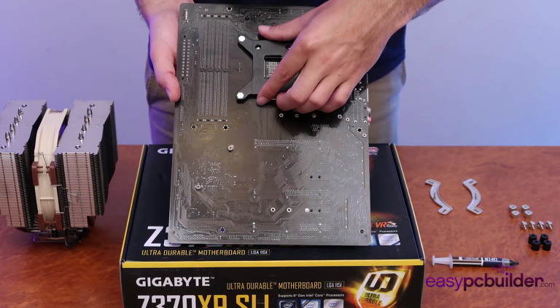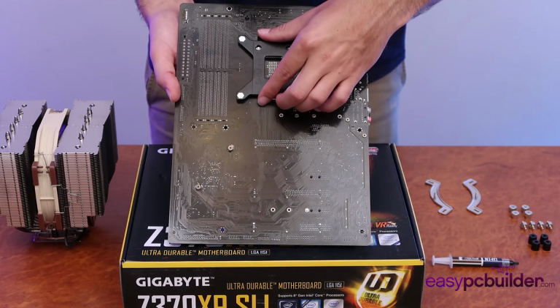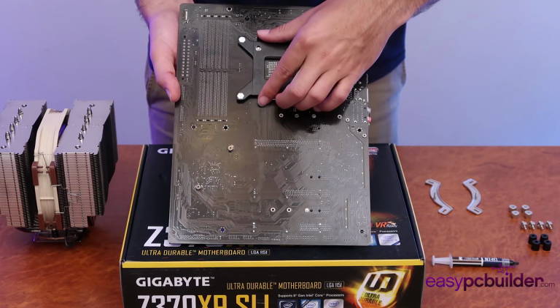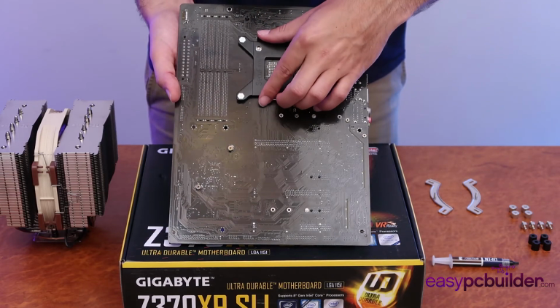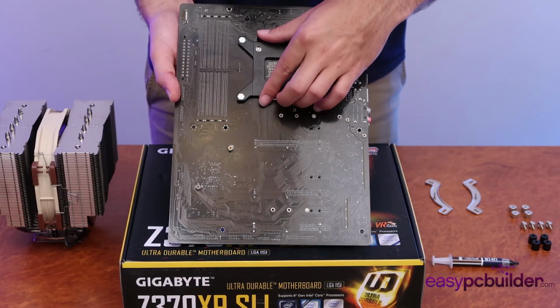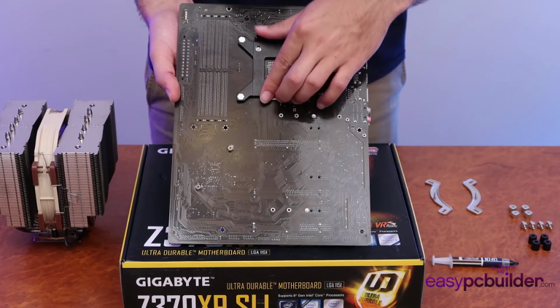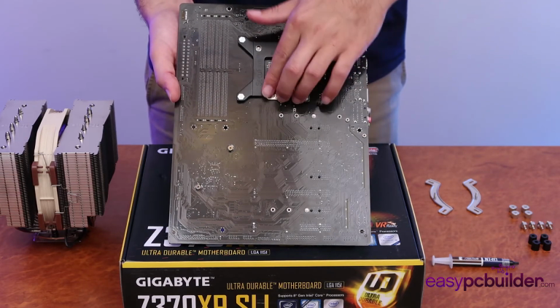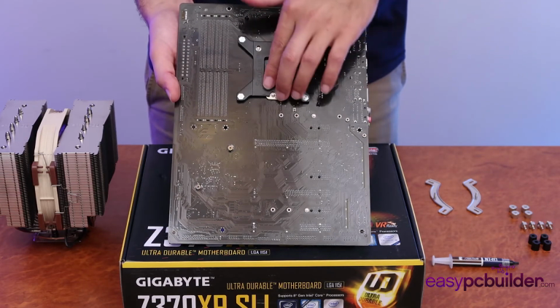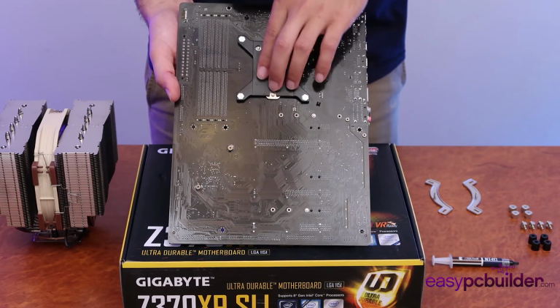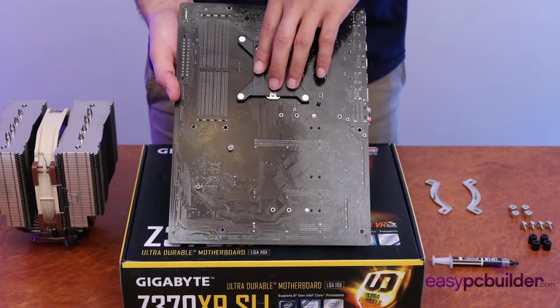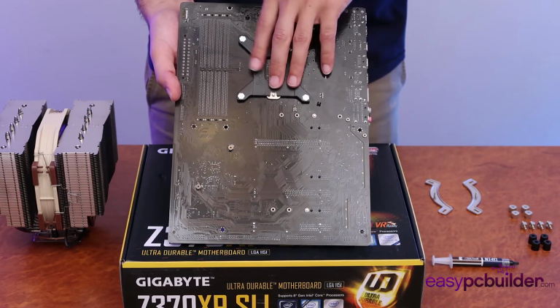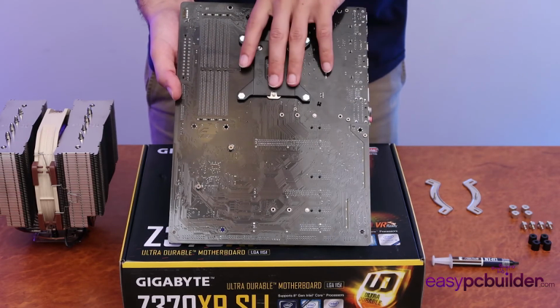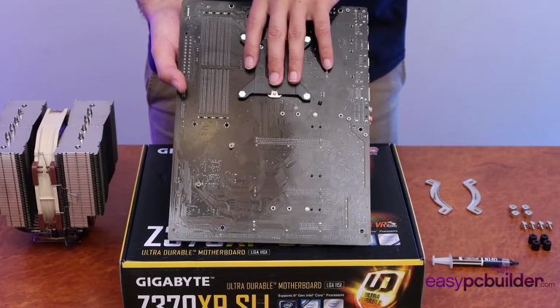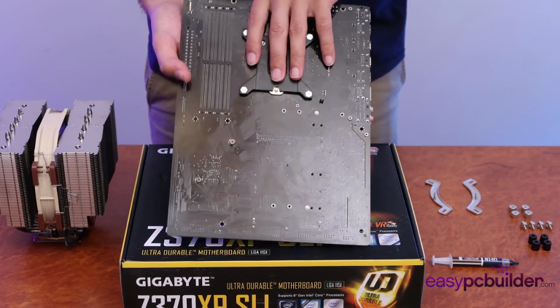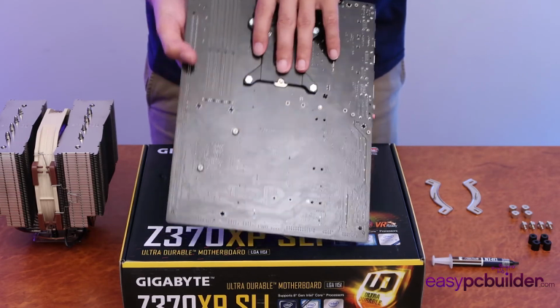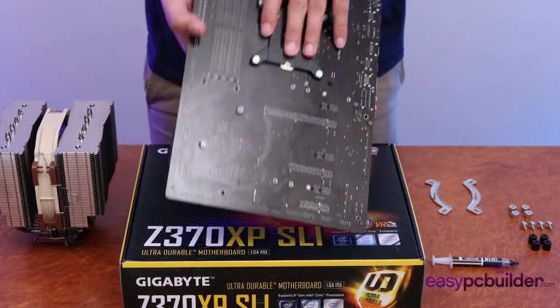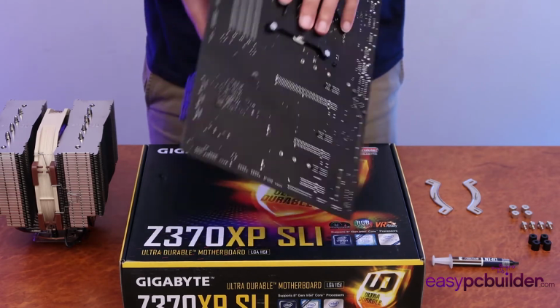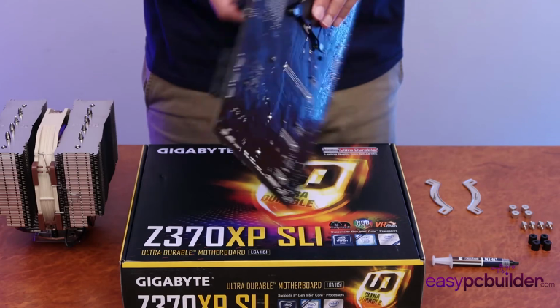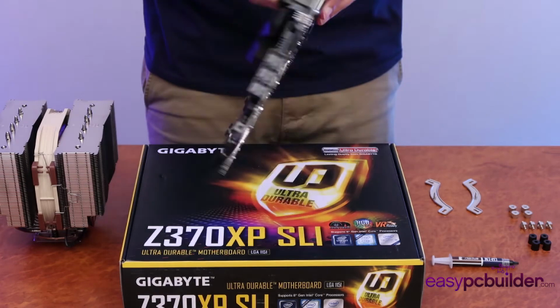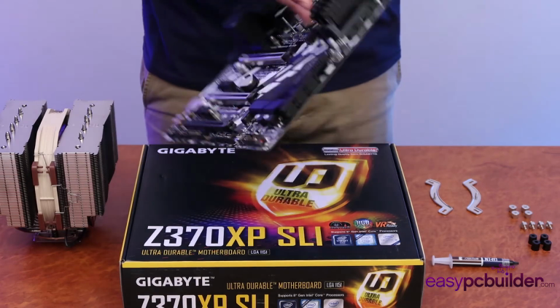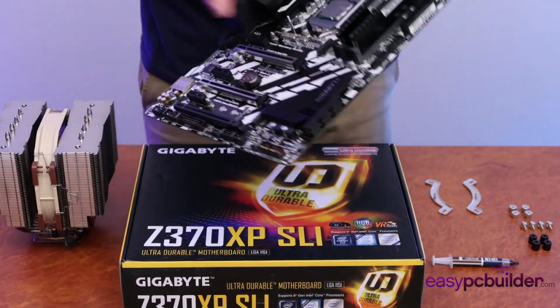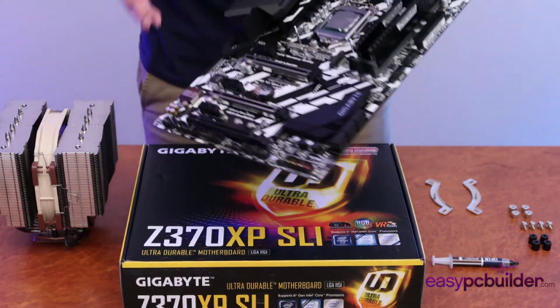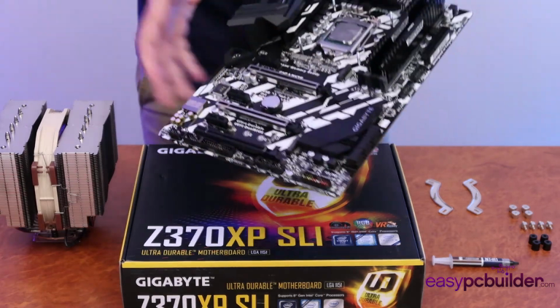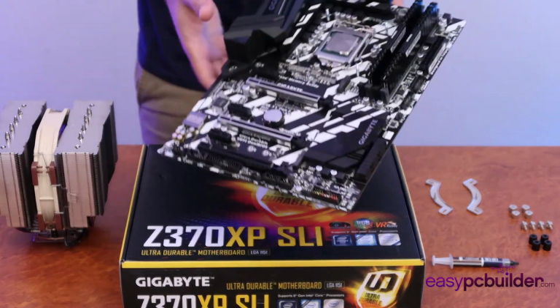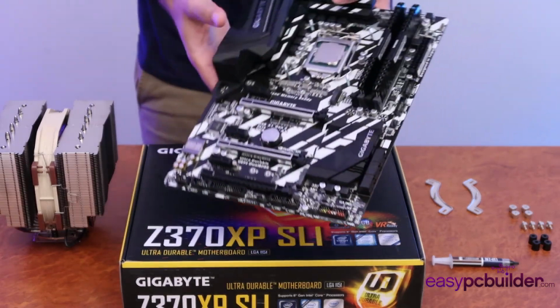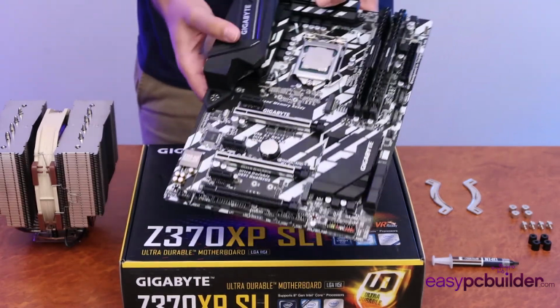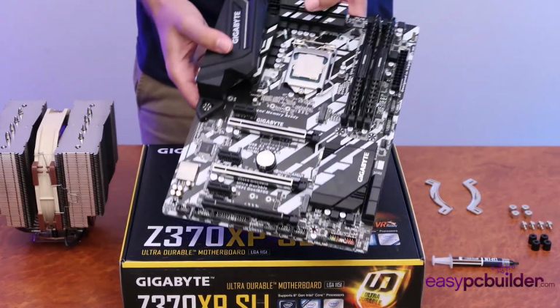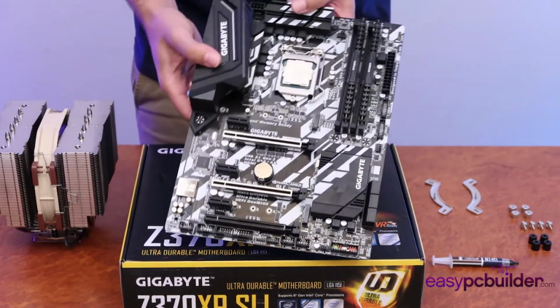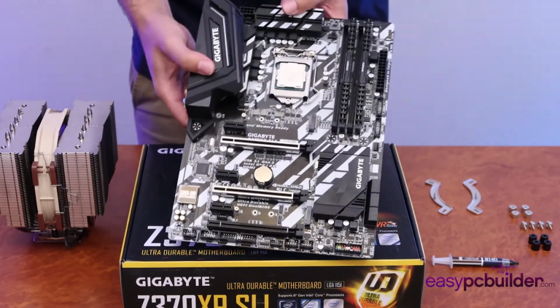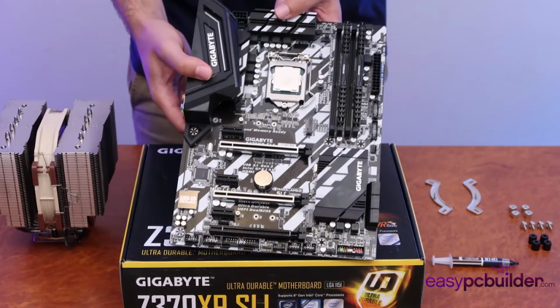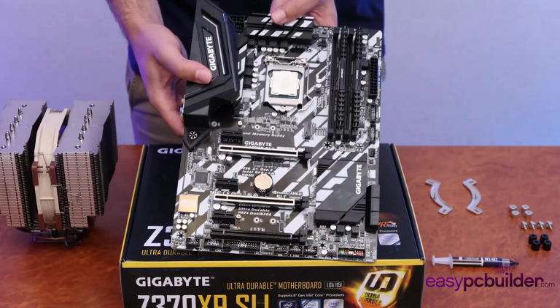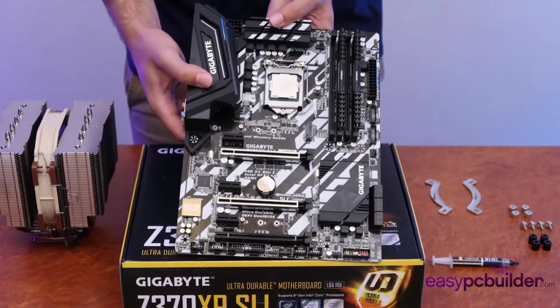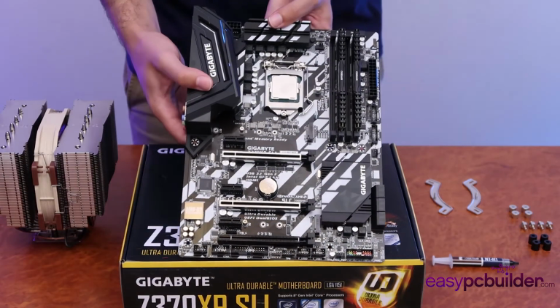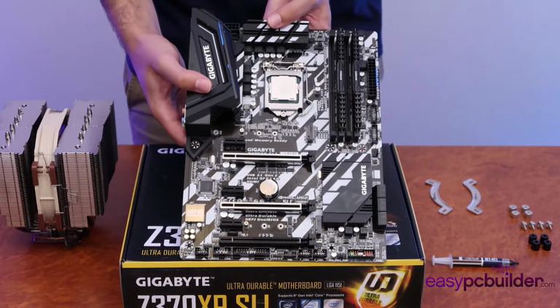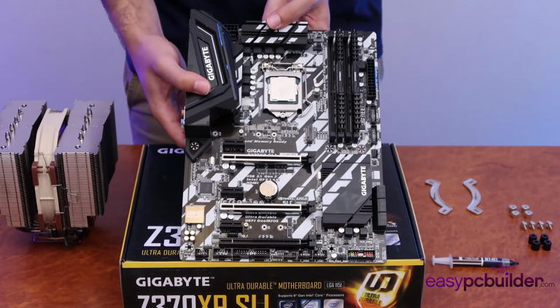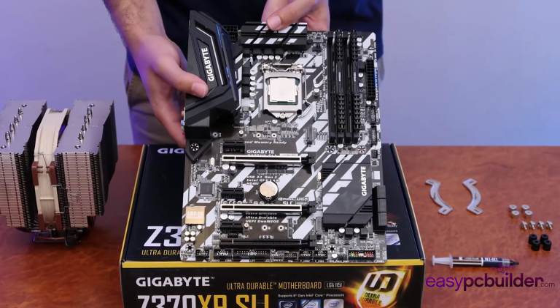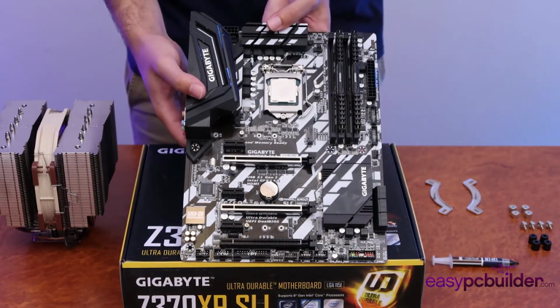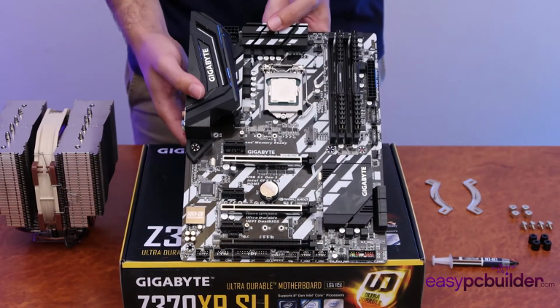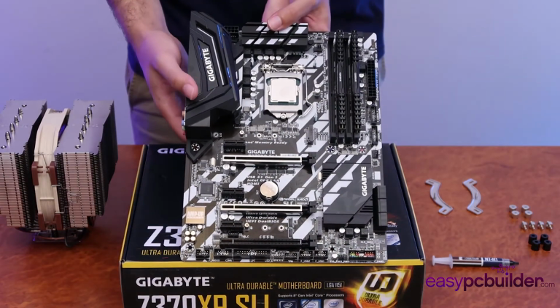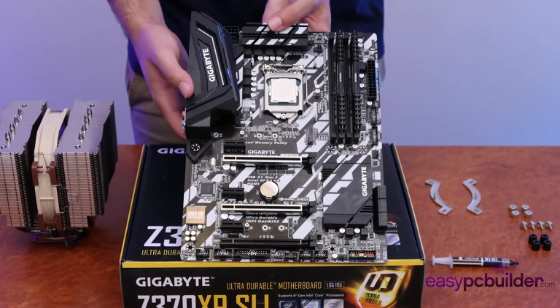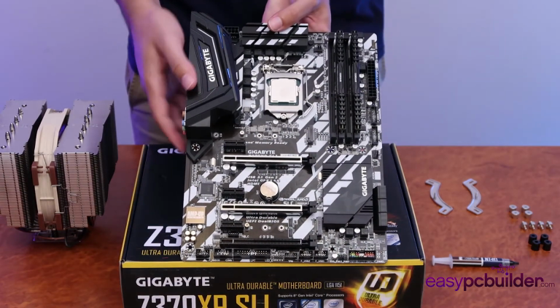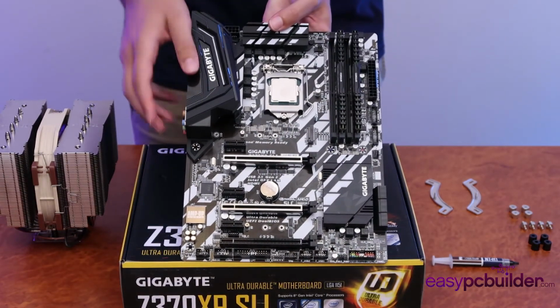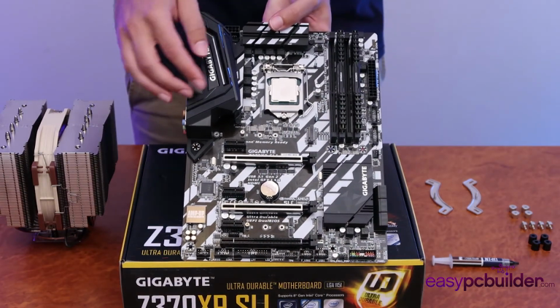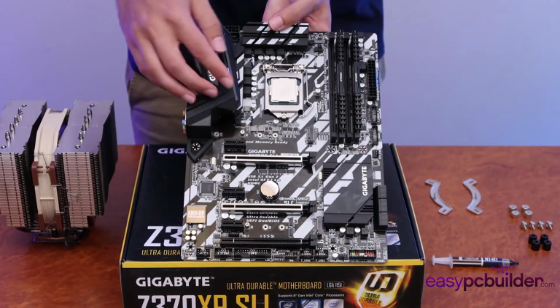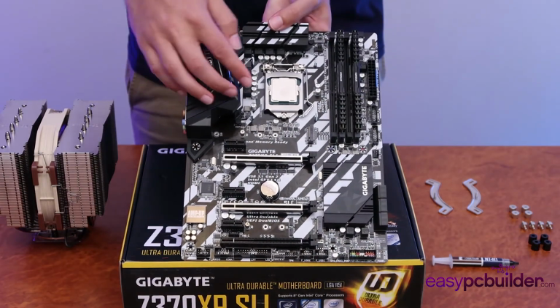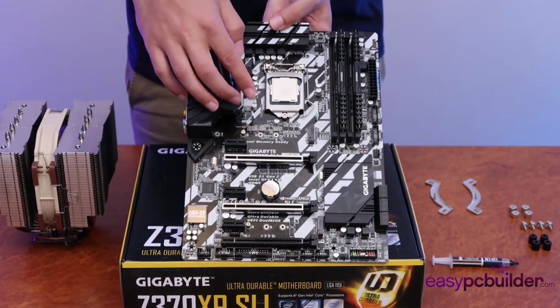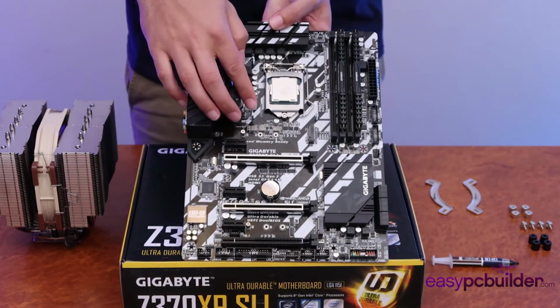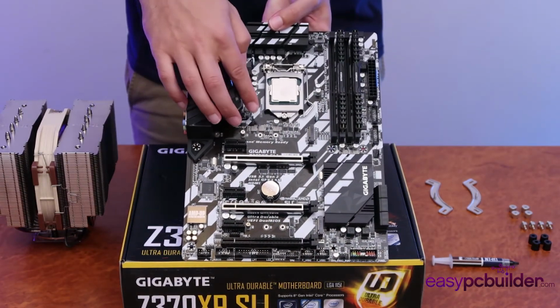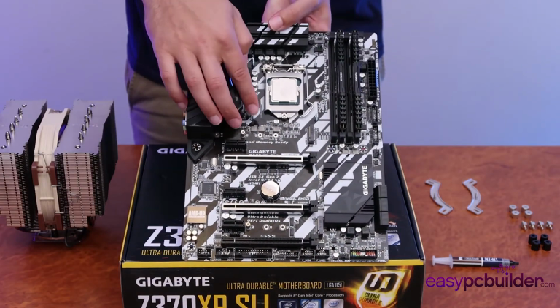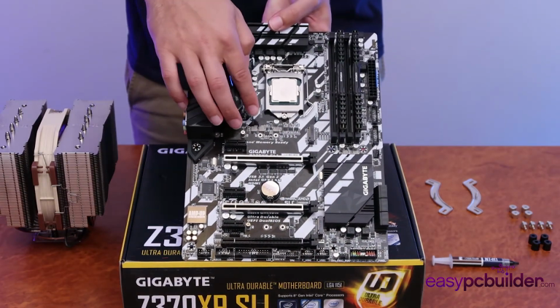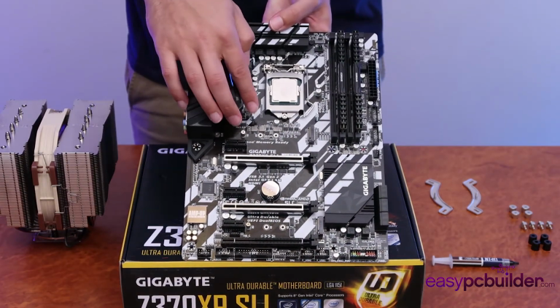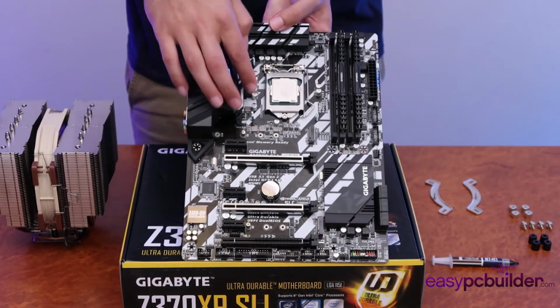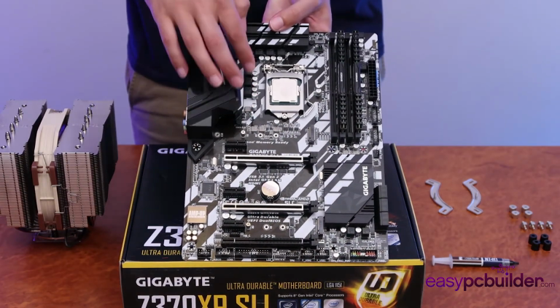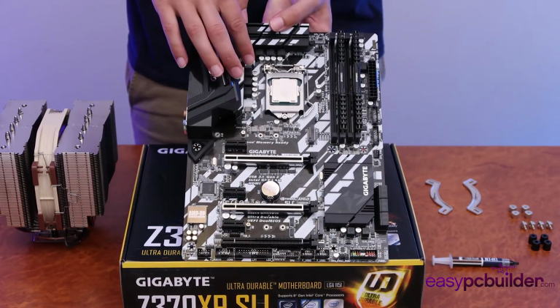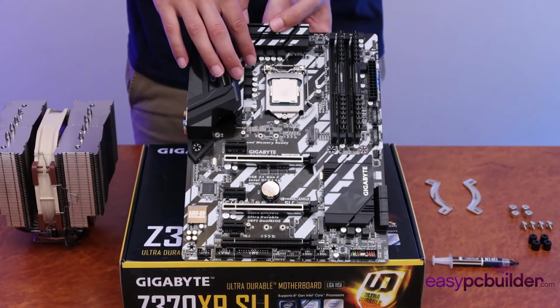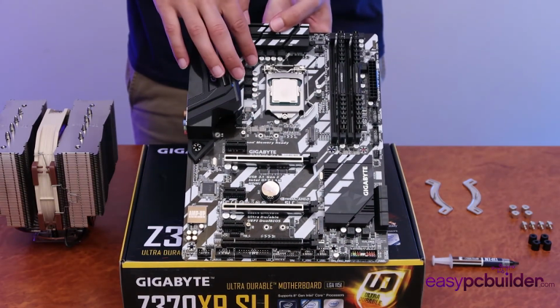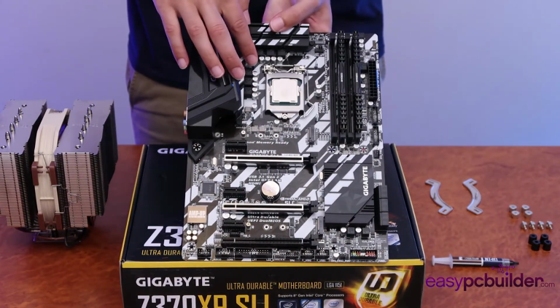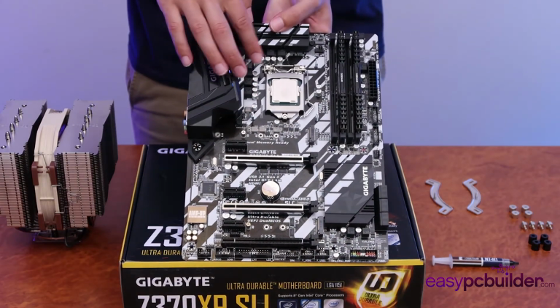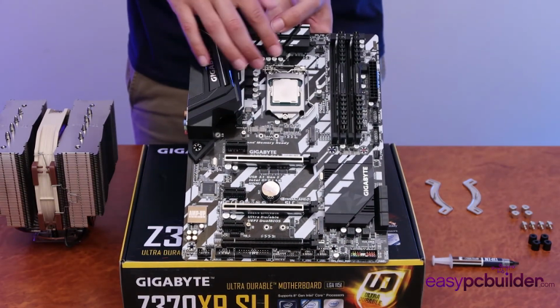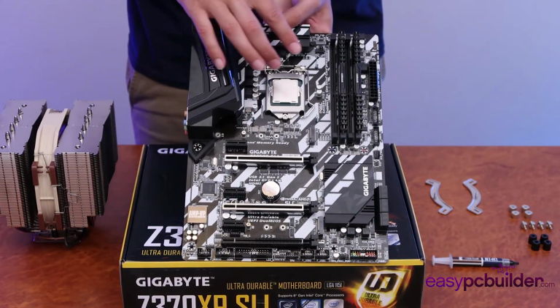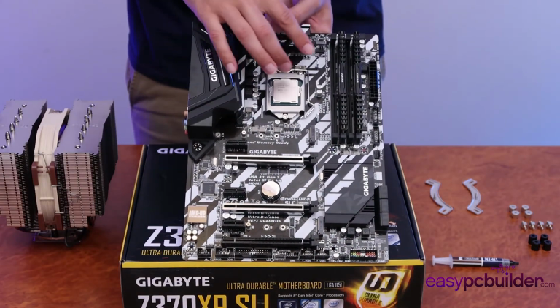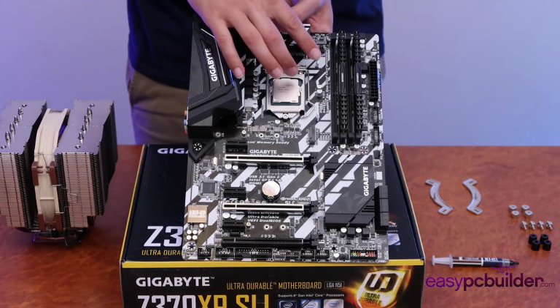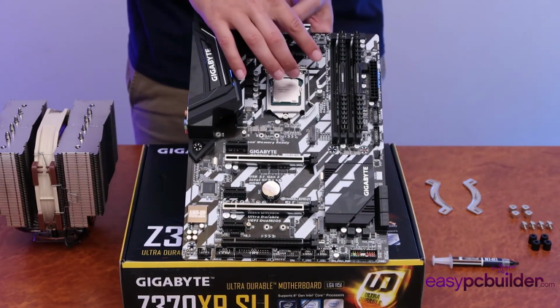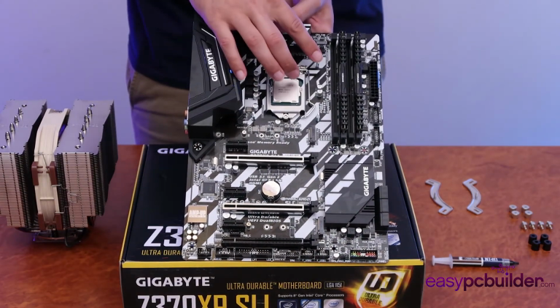The installation of these larger coolers is usually more involved, with brackets required on both sides of the motherboard to support their weight.